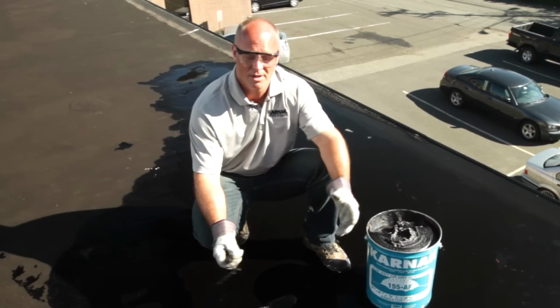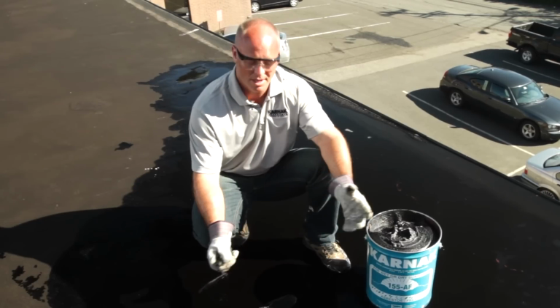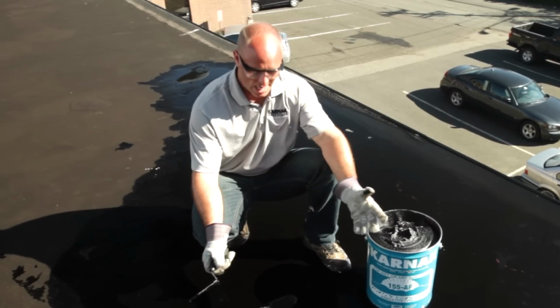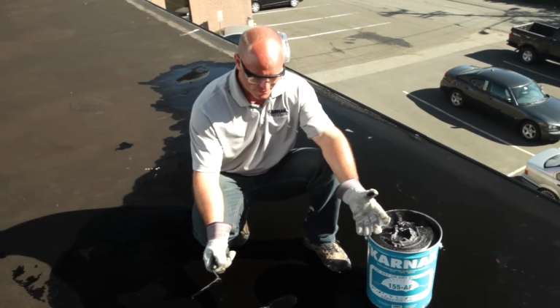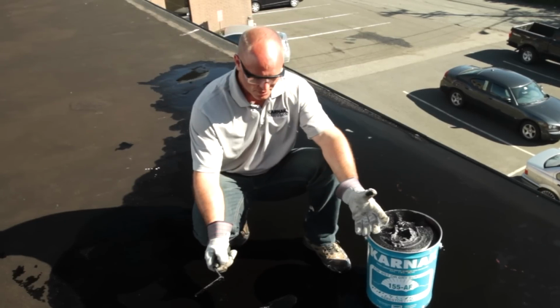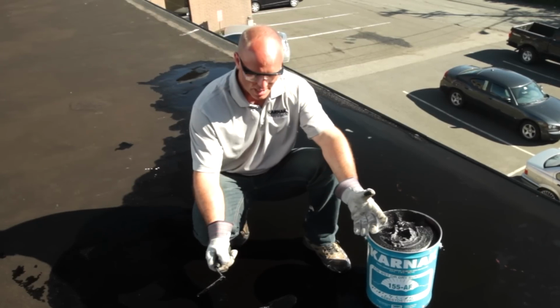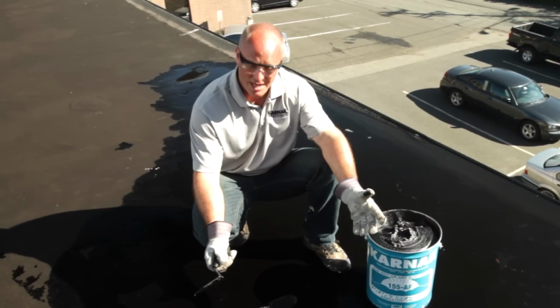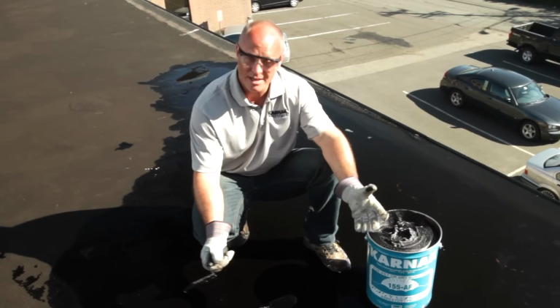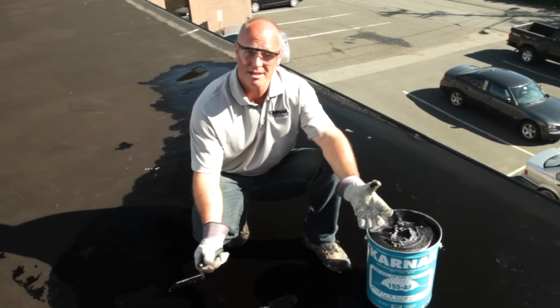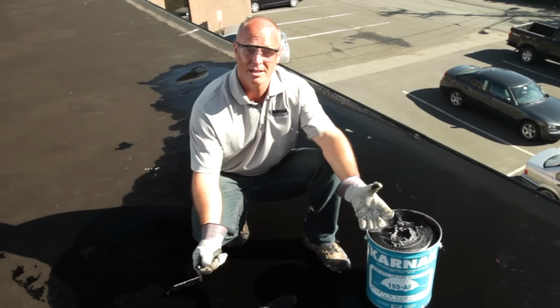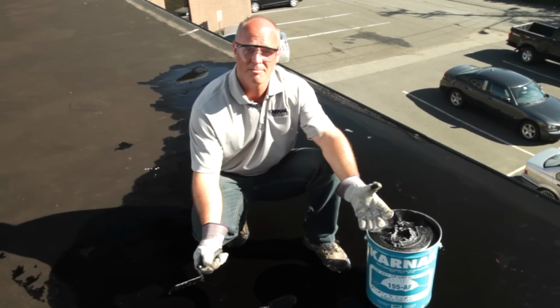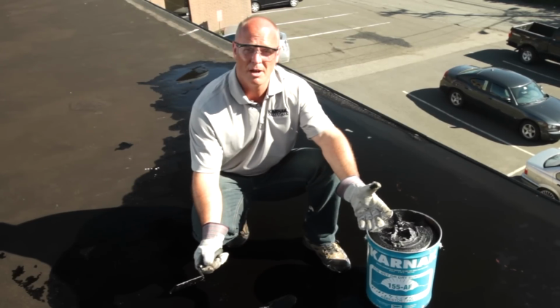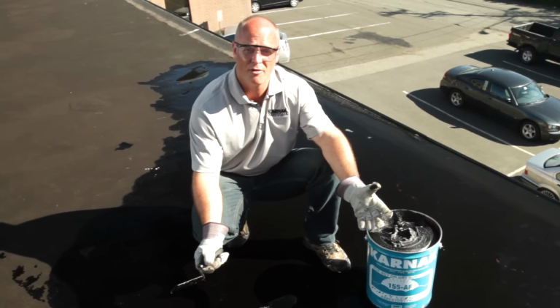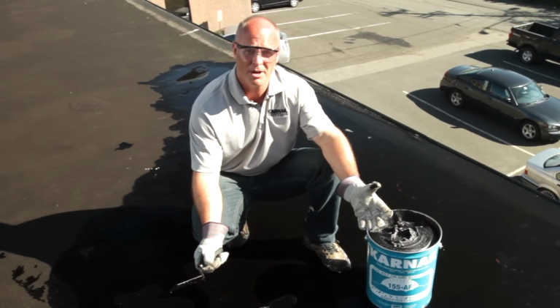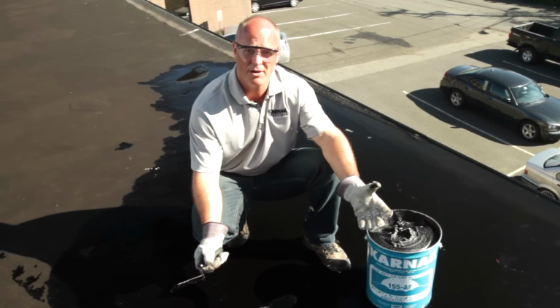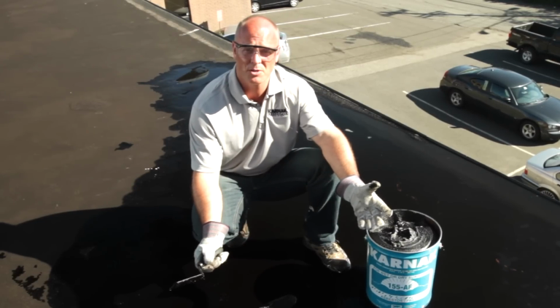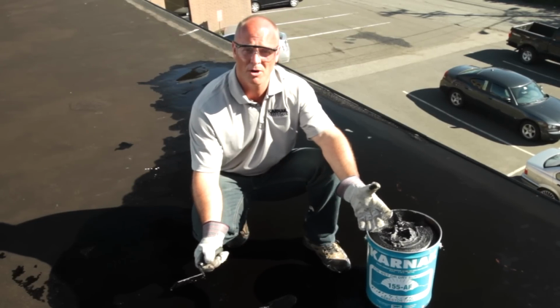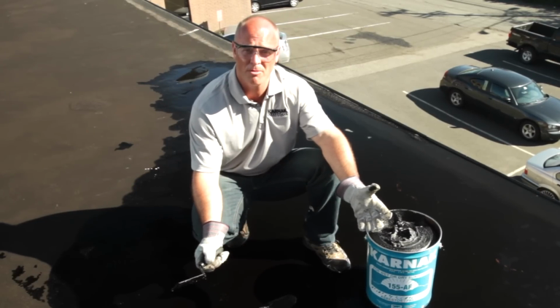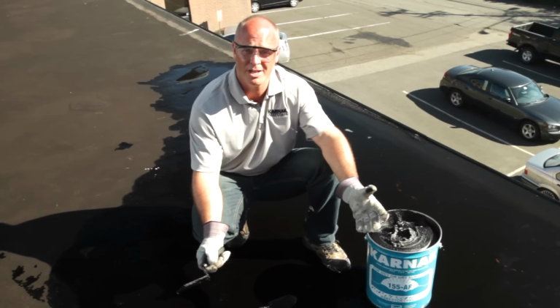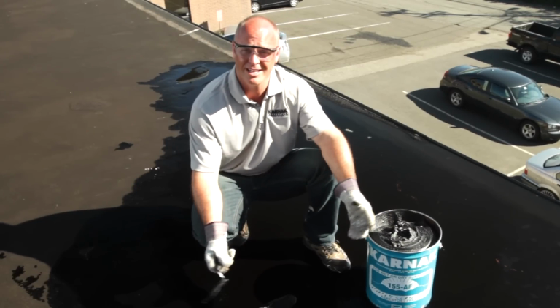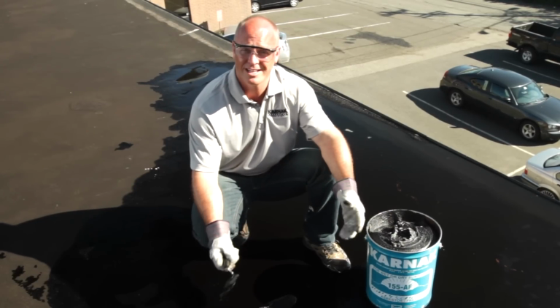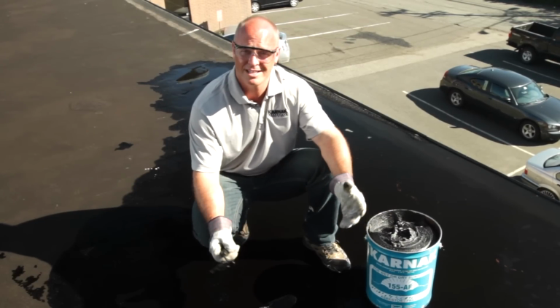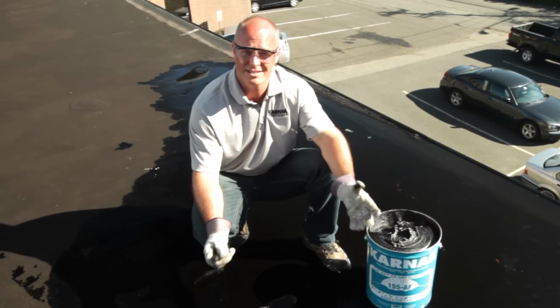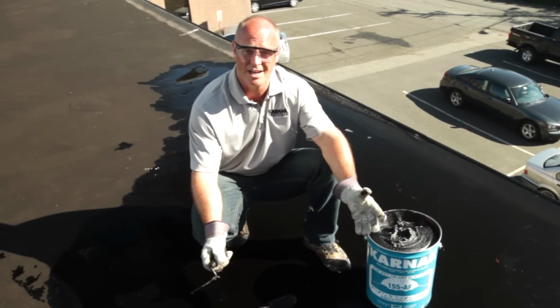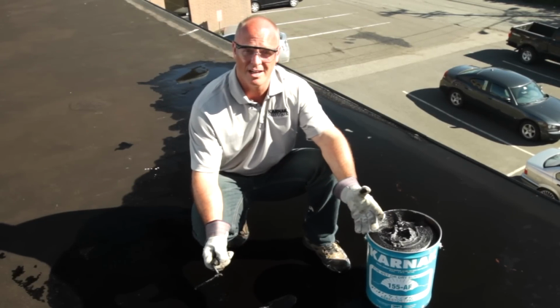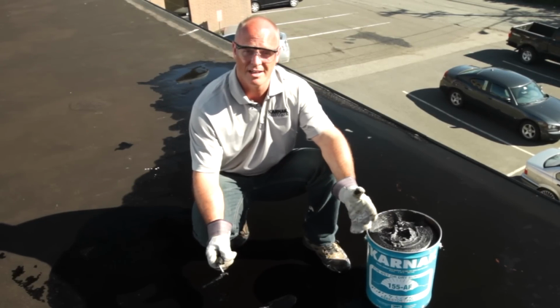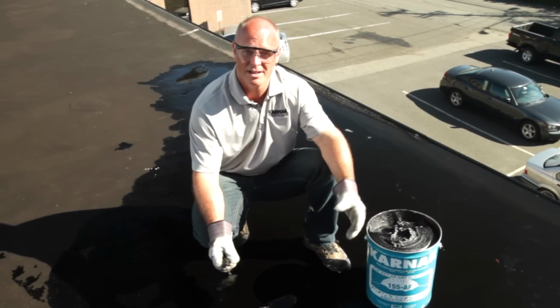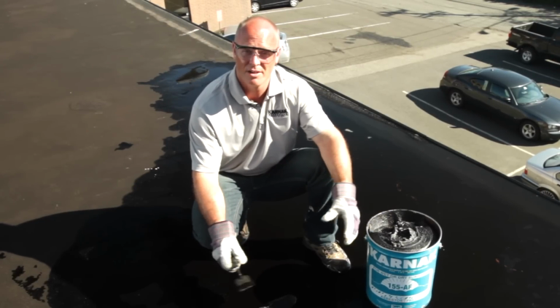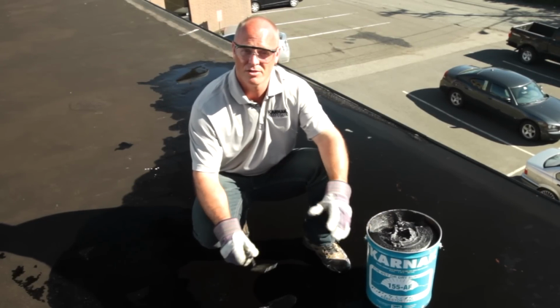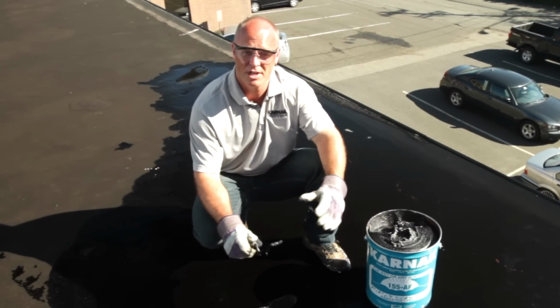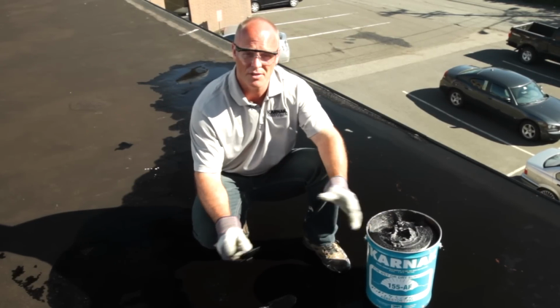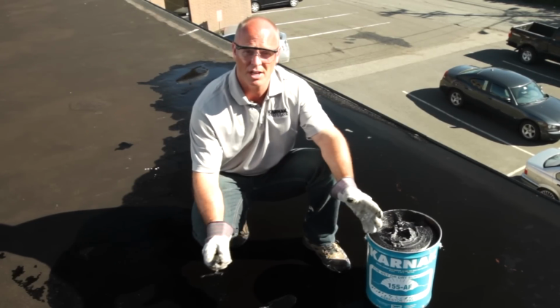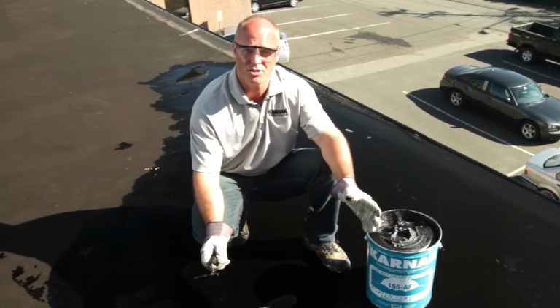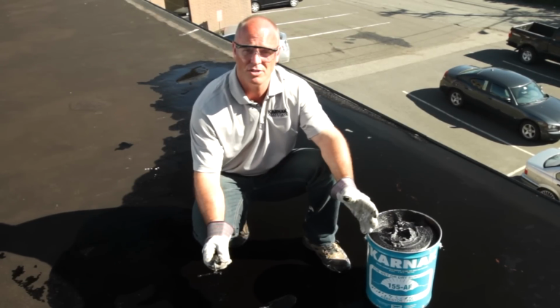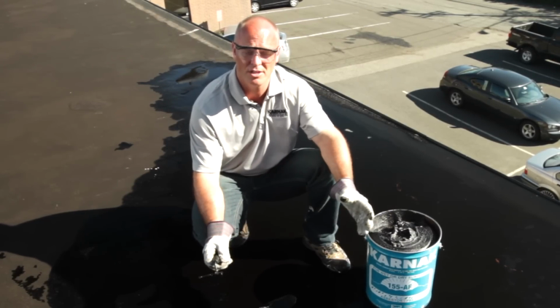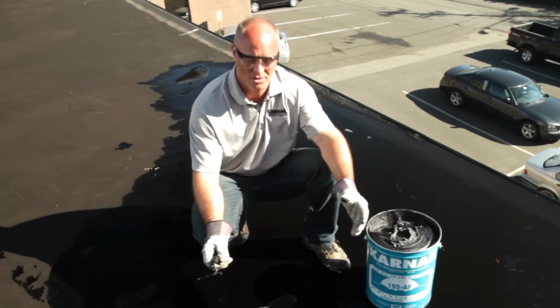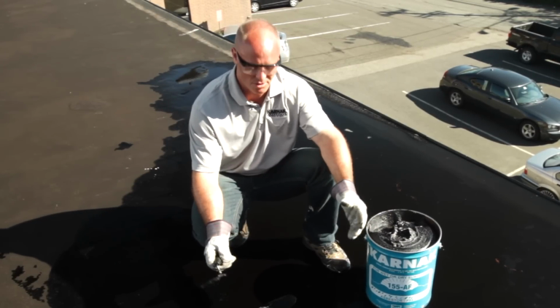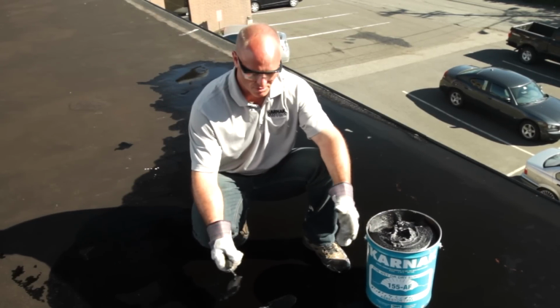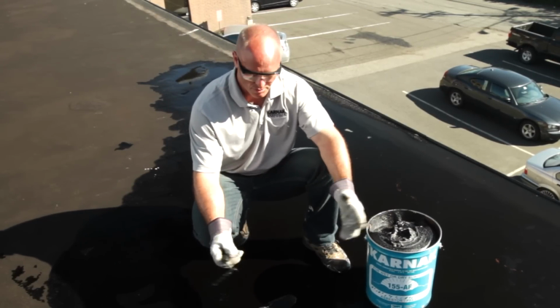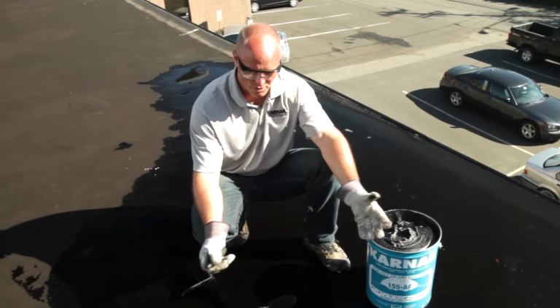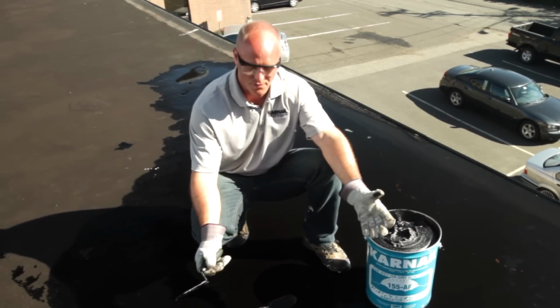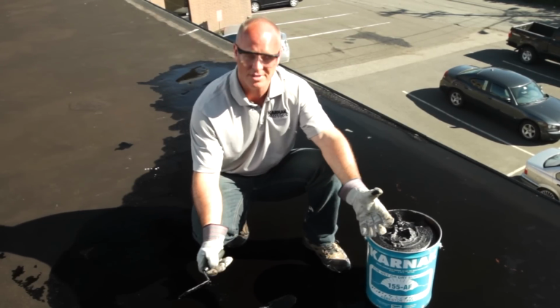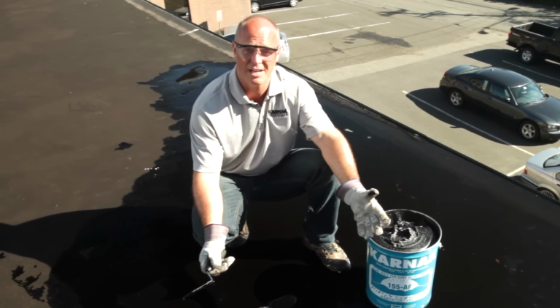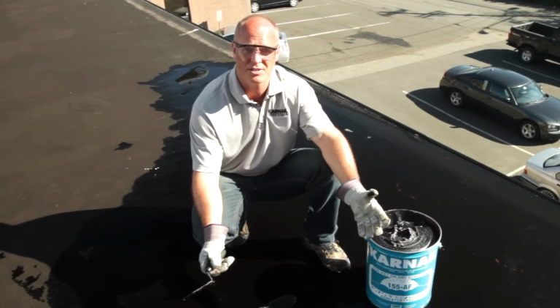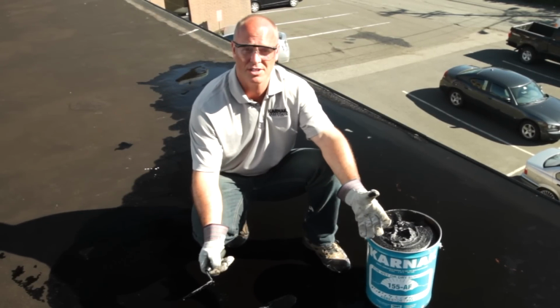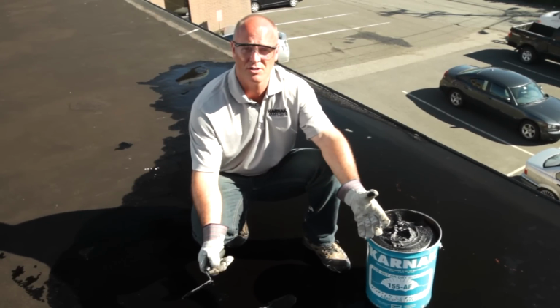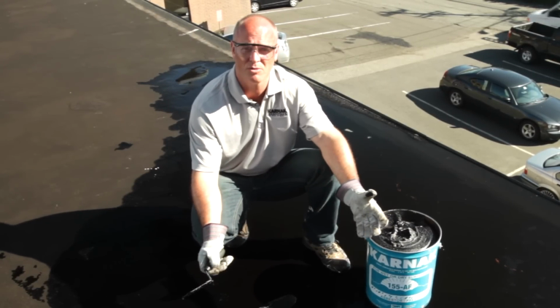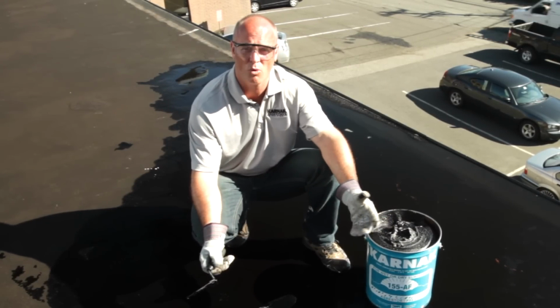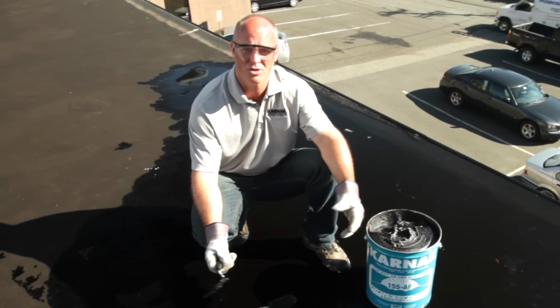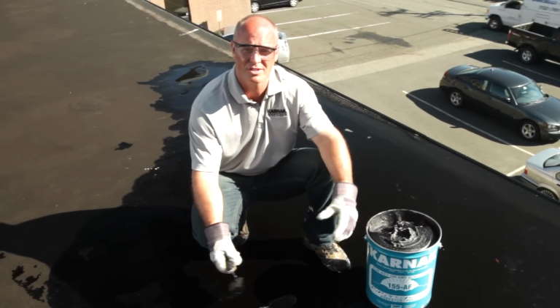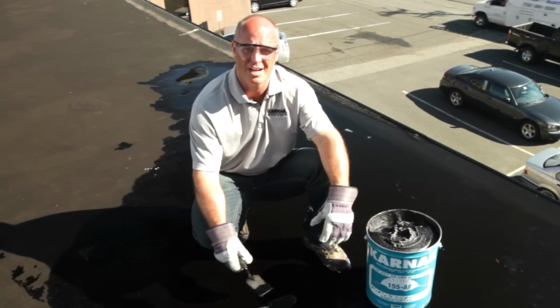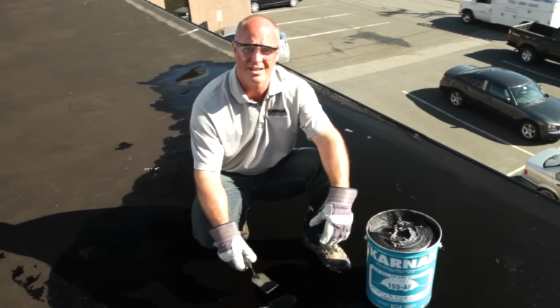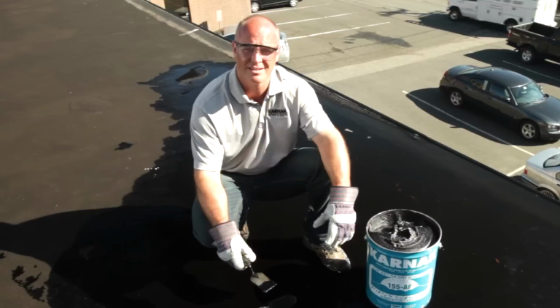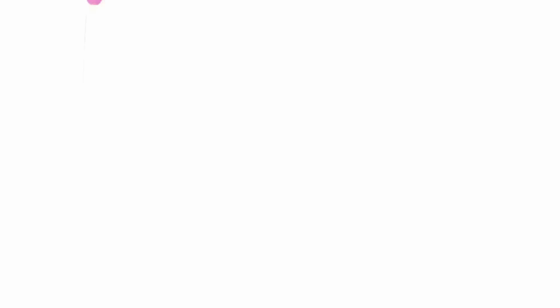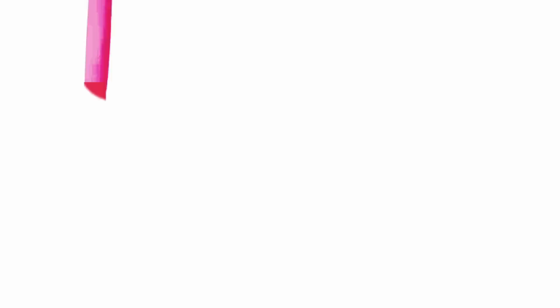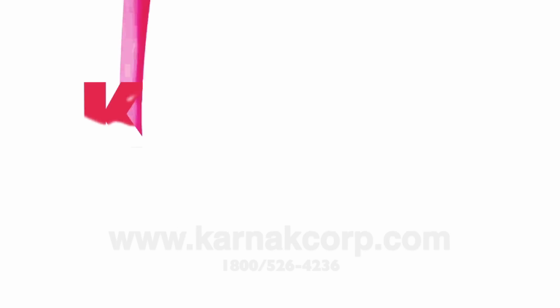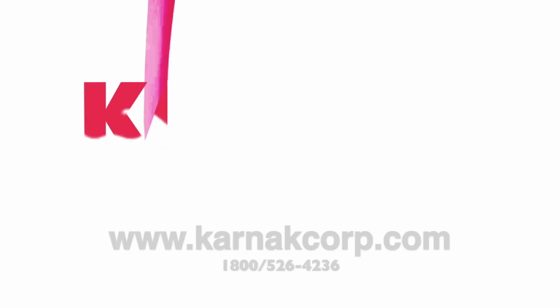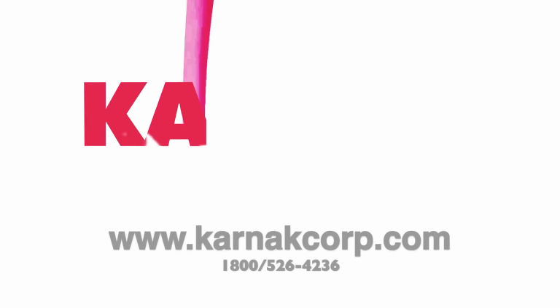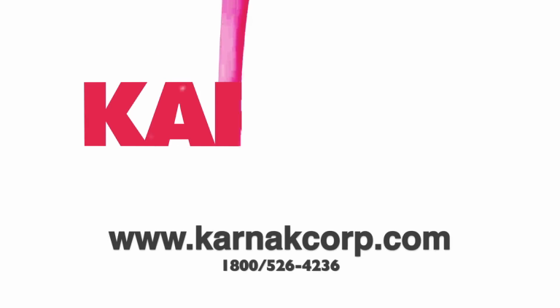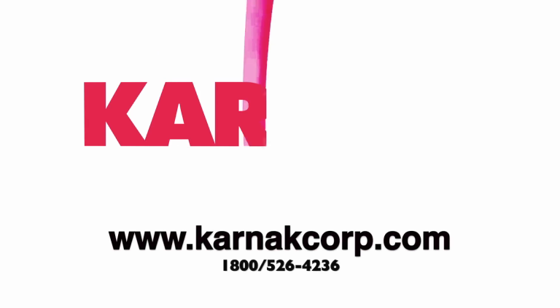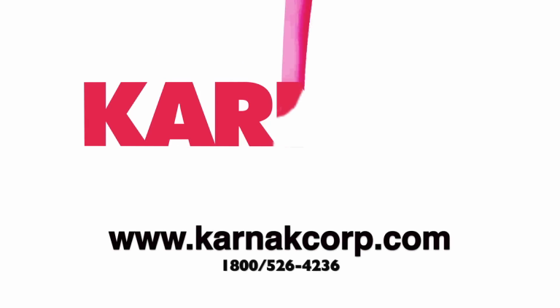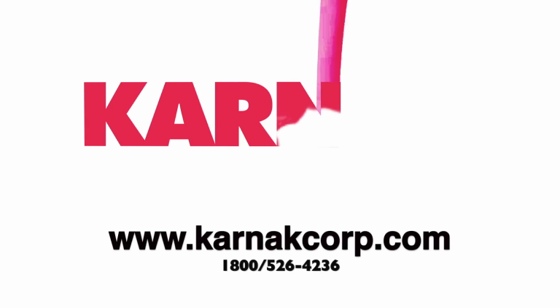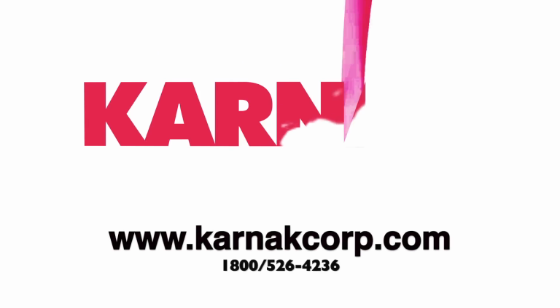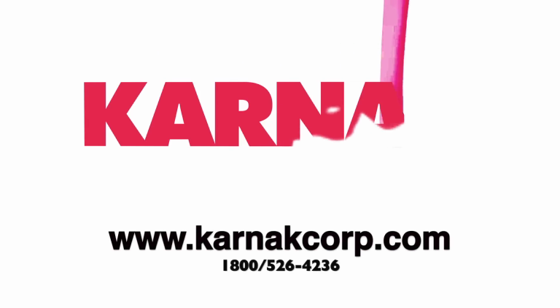After that, my repair is permanent — it's done. There's nothing else you need to do; the roof is now sealed and watertight. For more information, visit CarnacCorp.com.